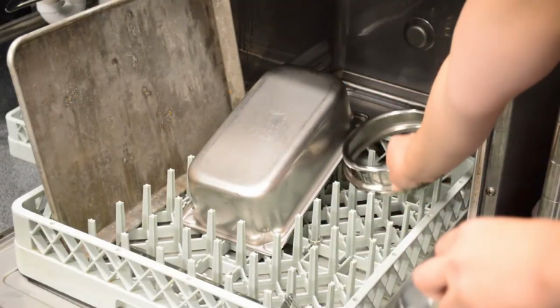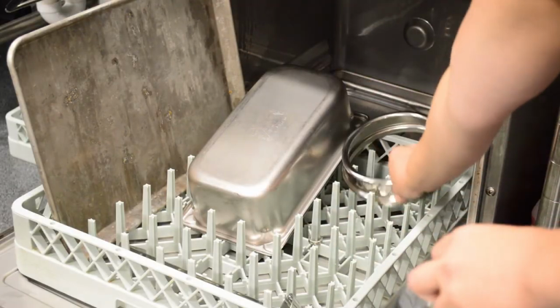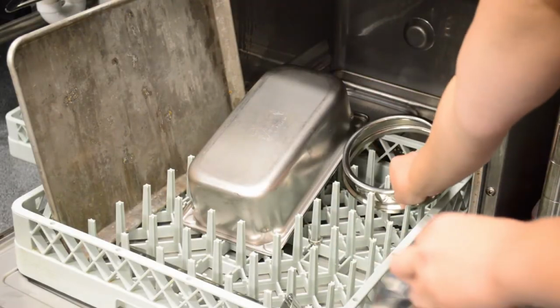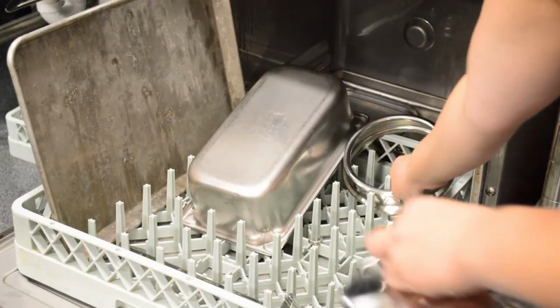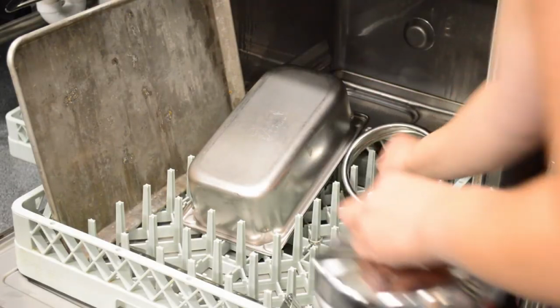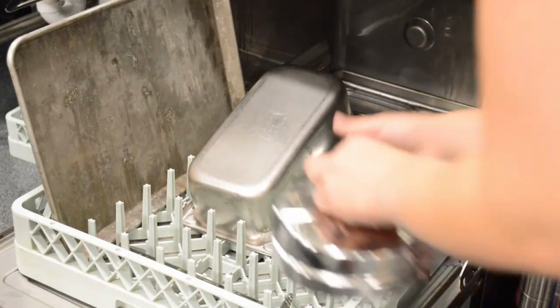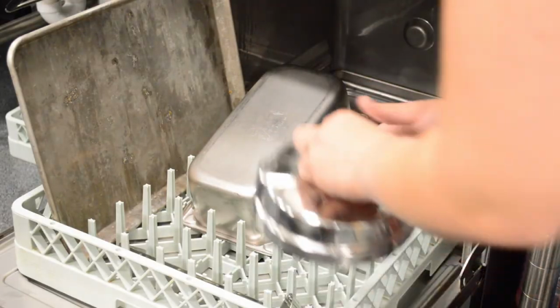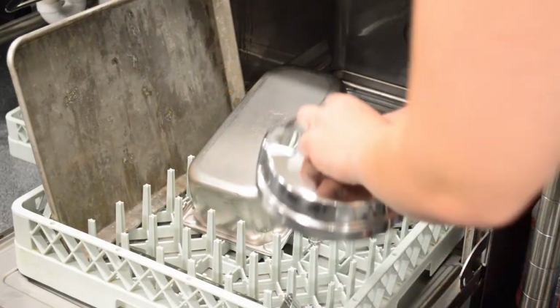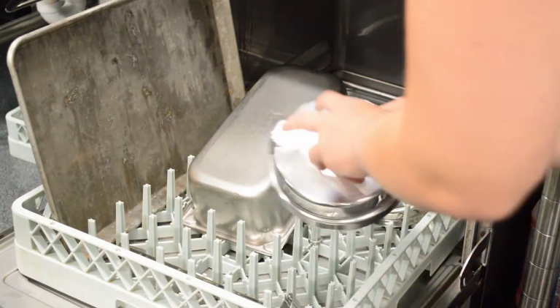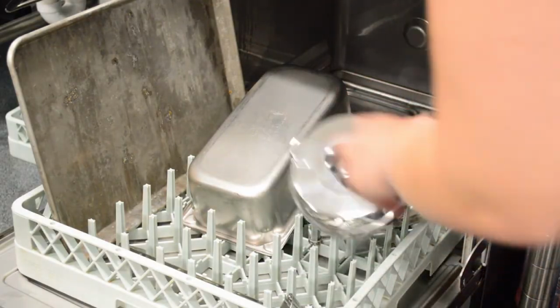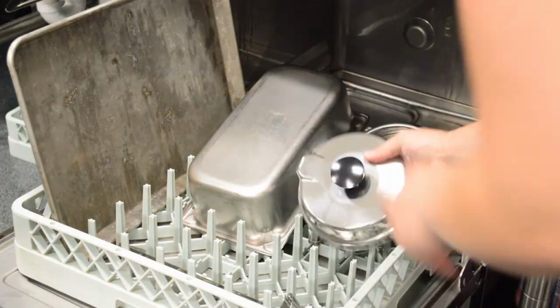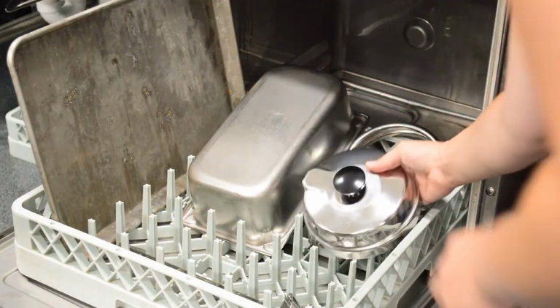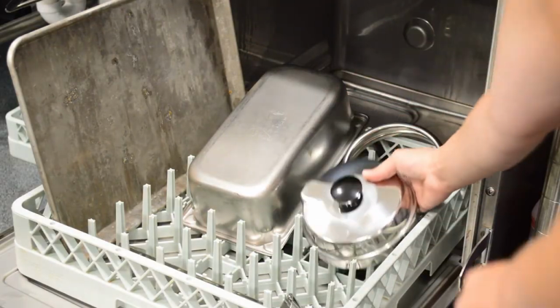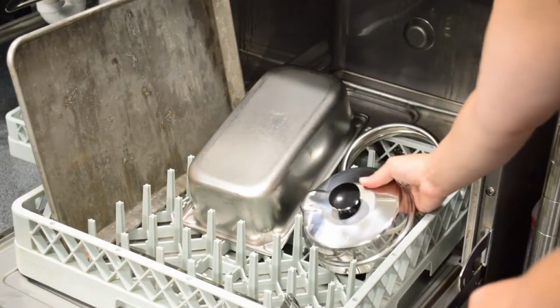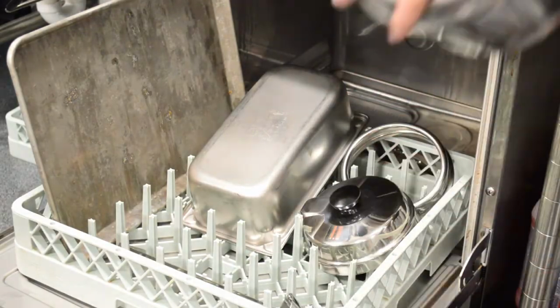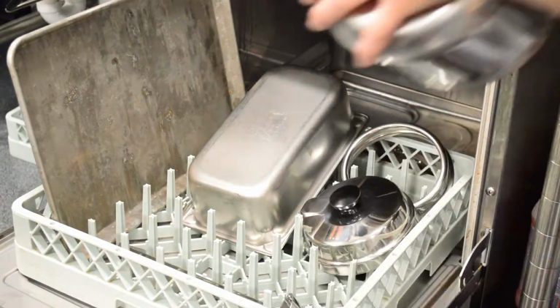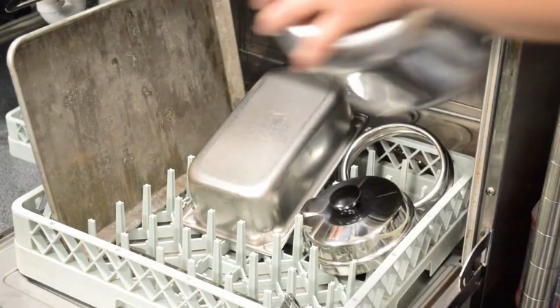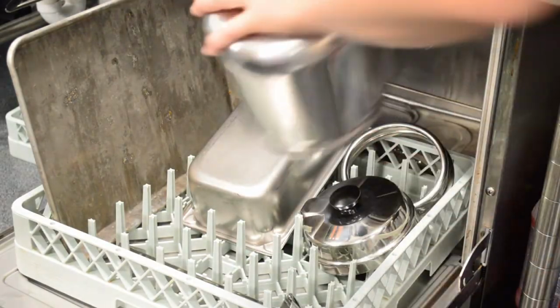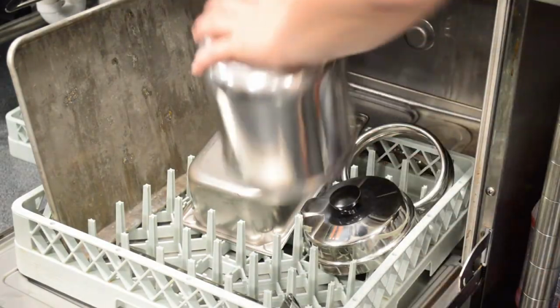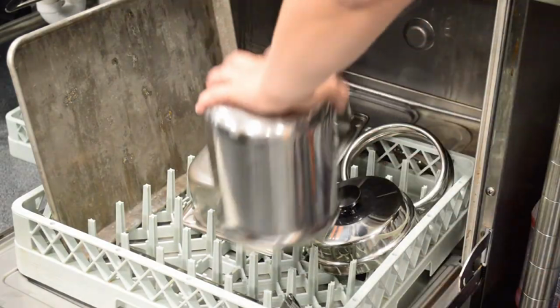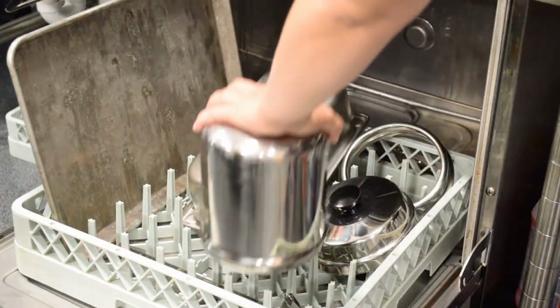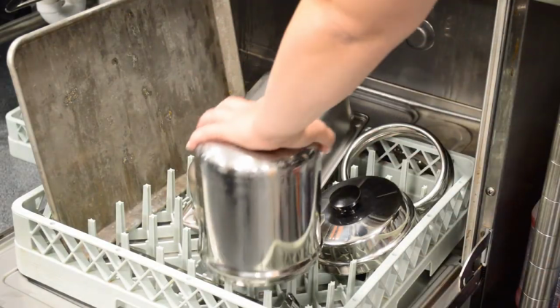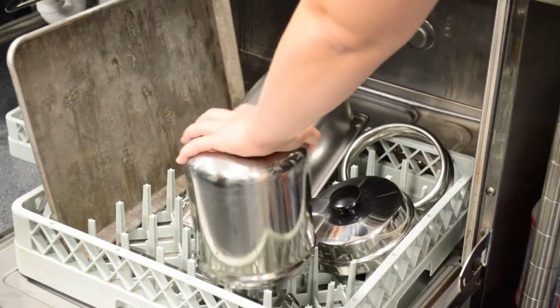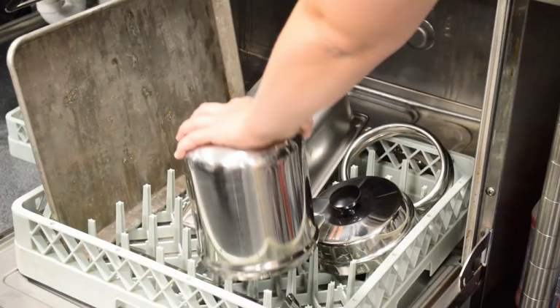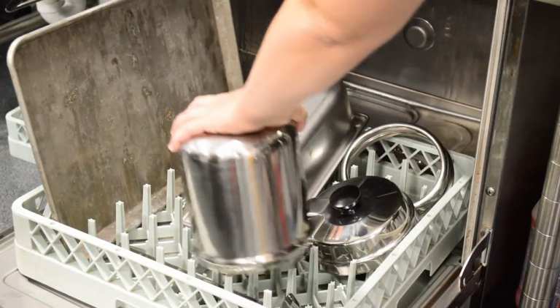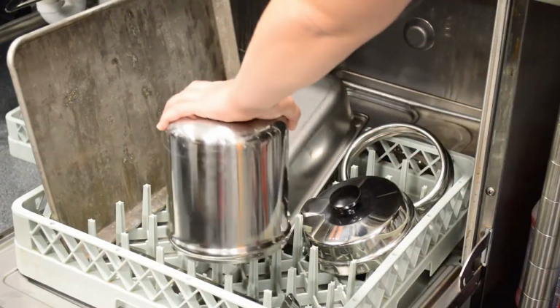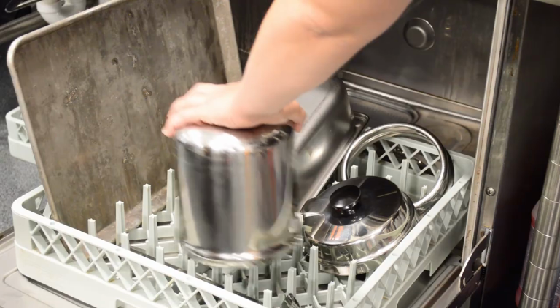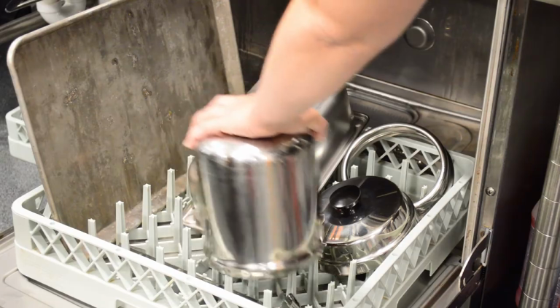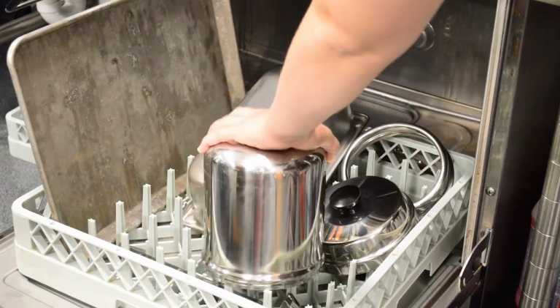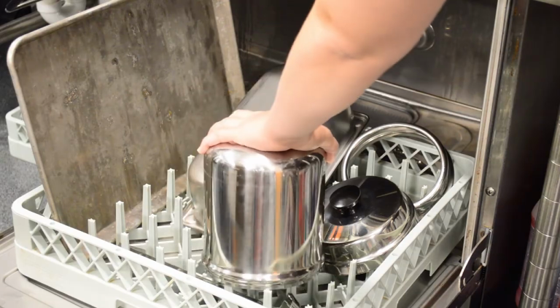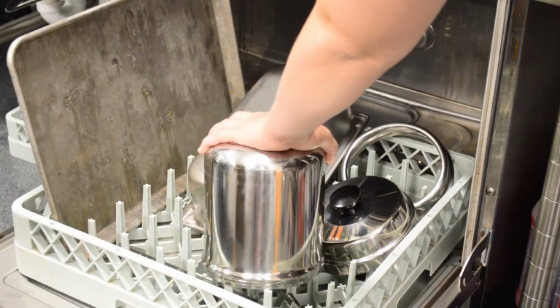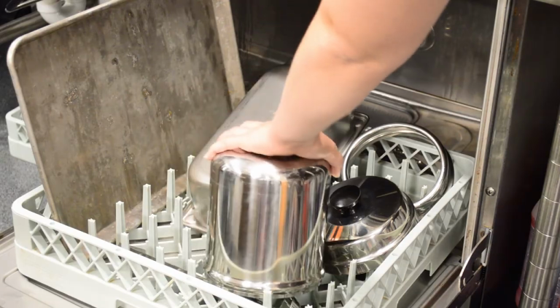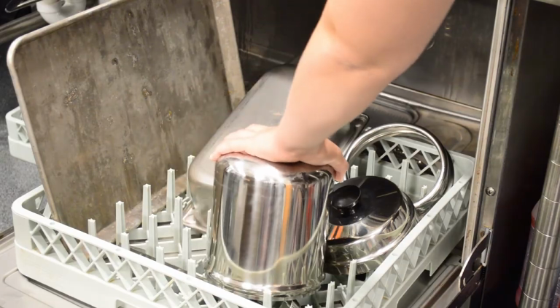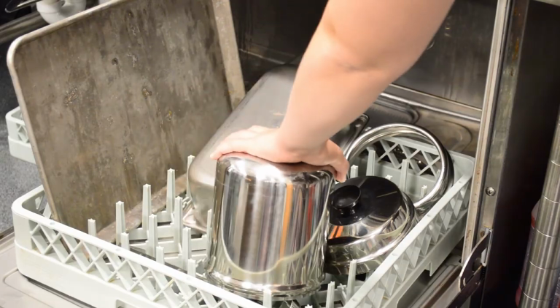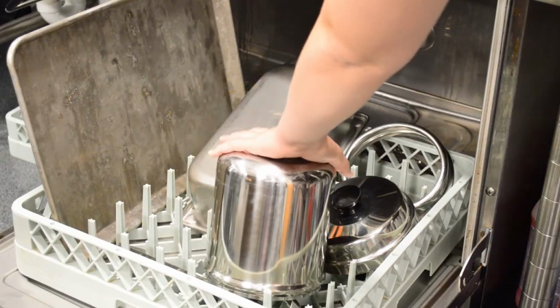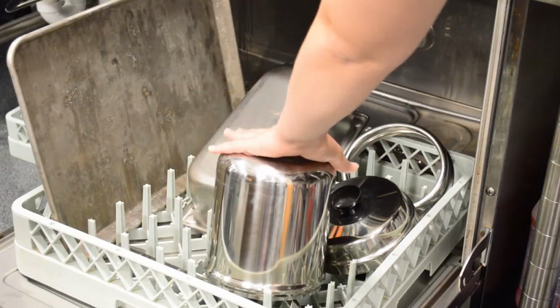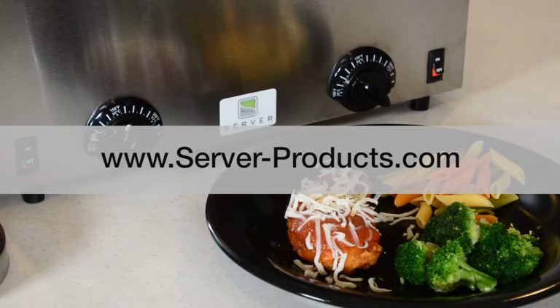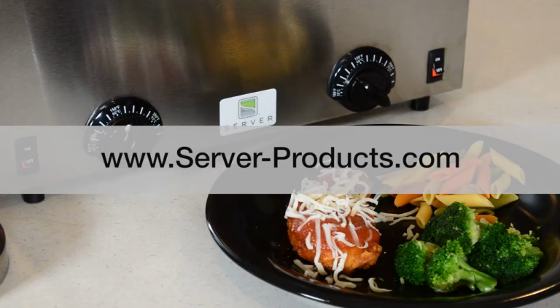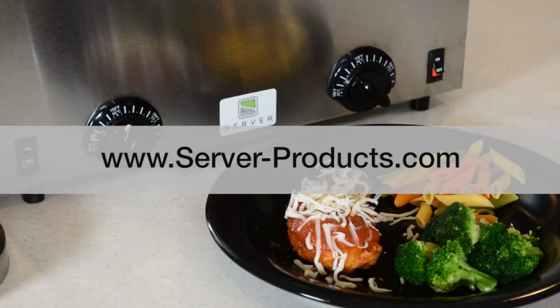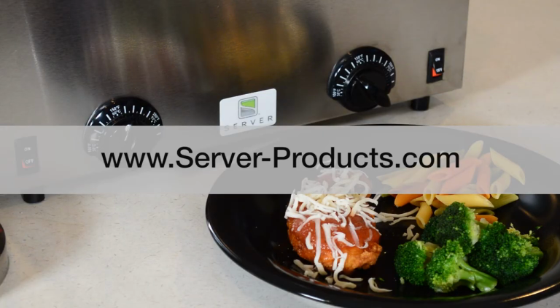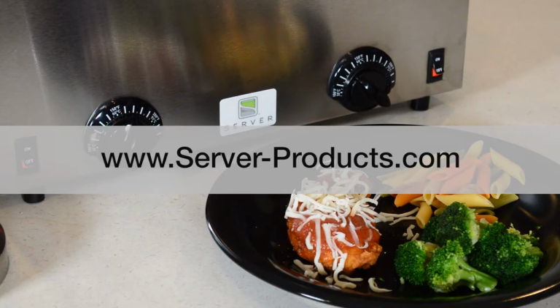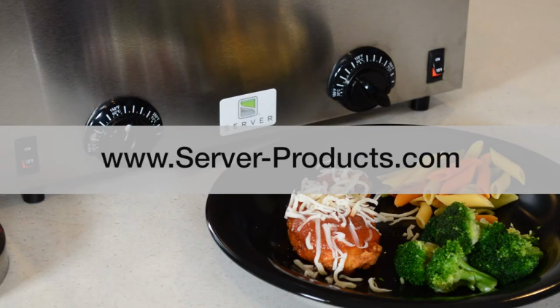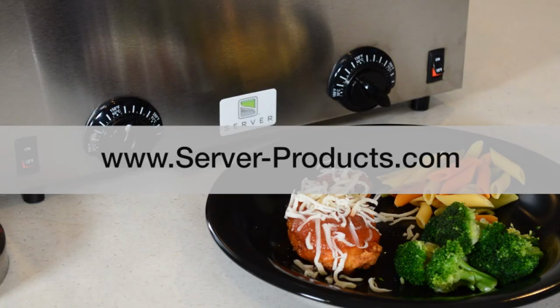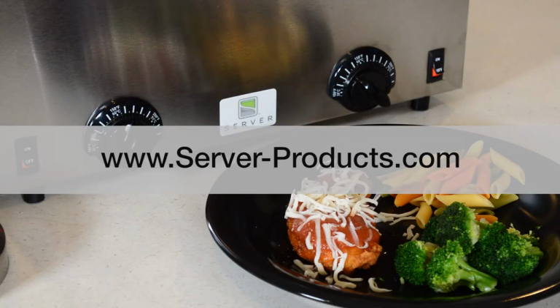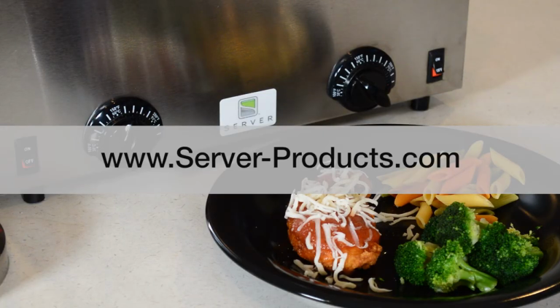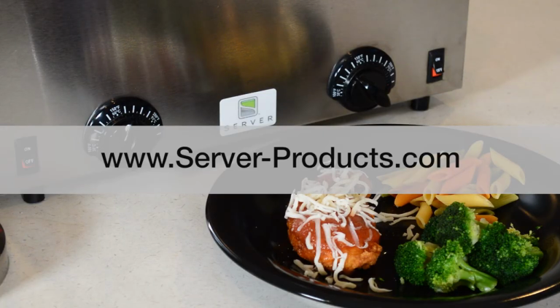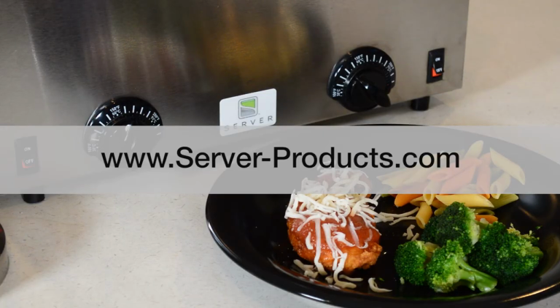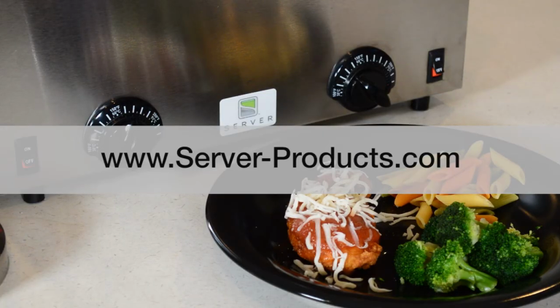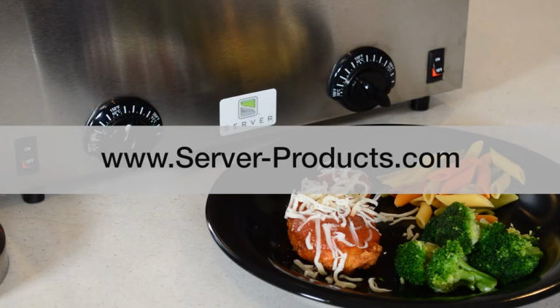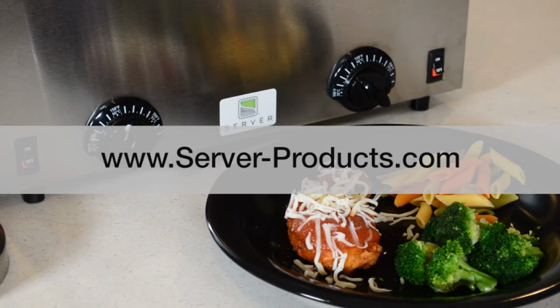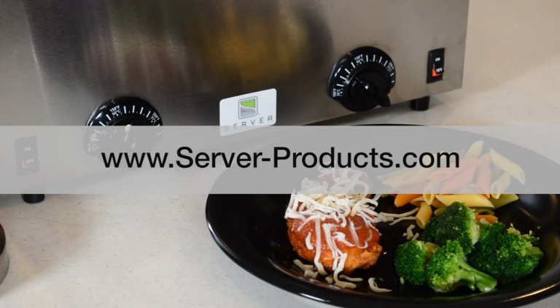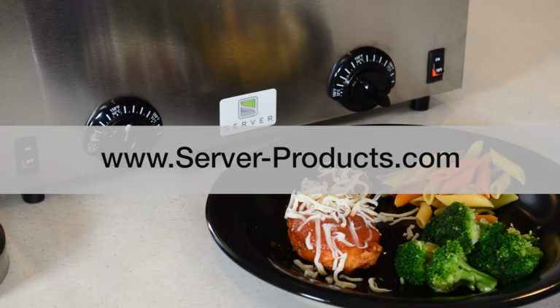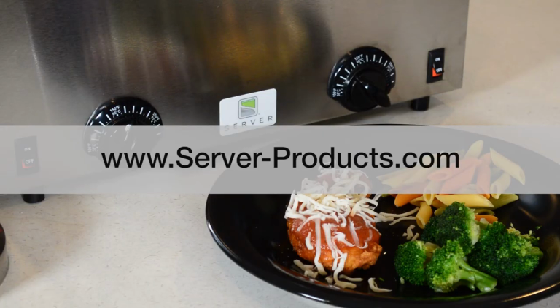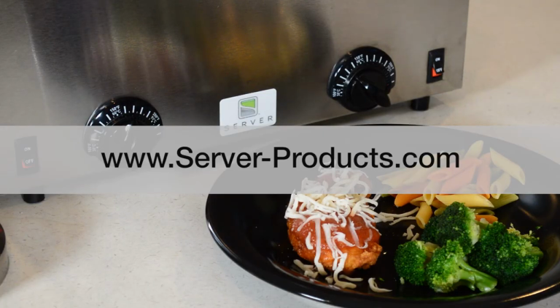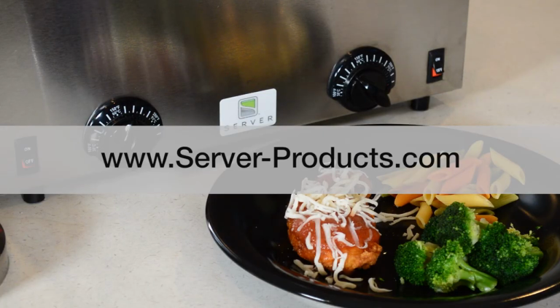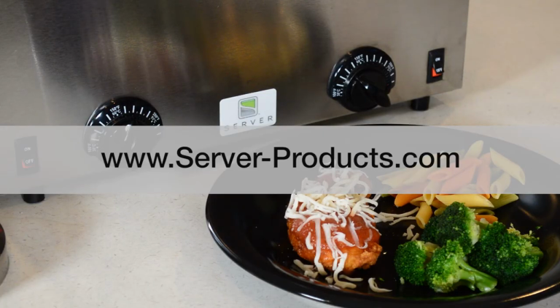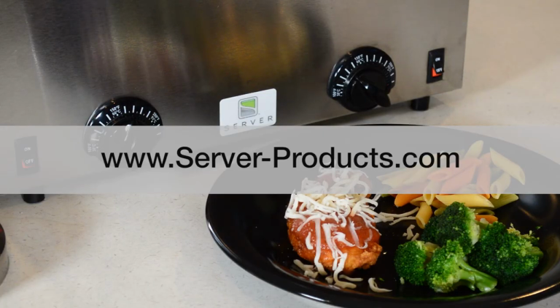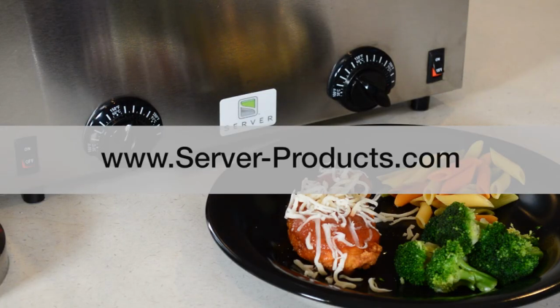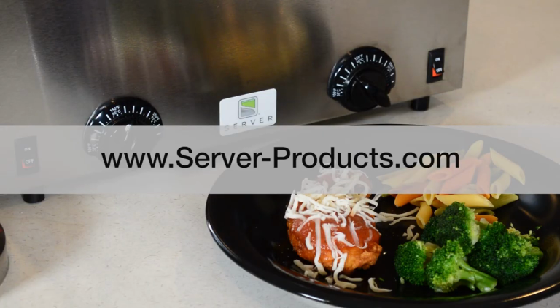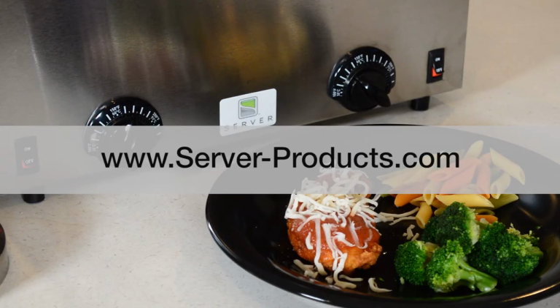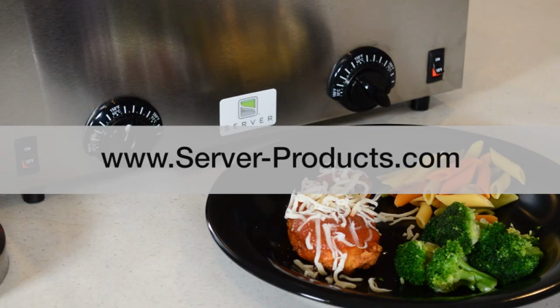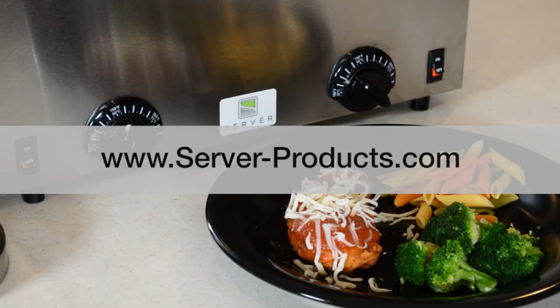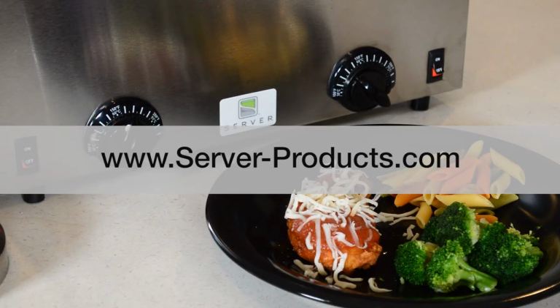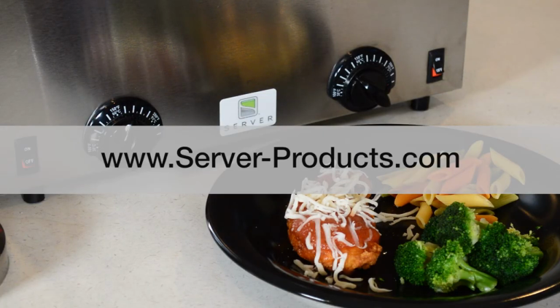Lids, ladles, and 3 quart jars are dishwasher safe. For more information or to see a manual, visit our website.